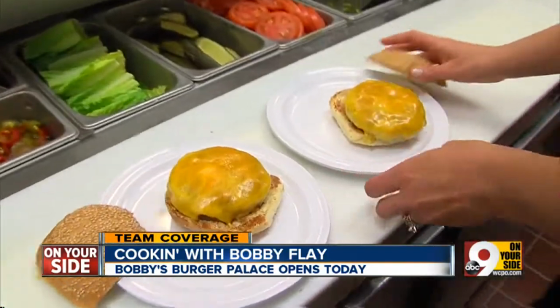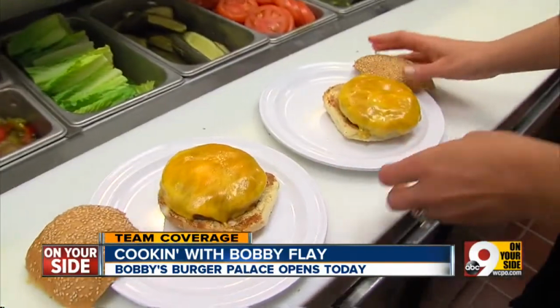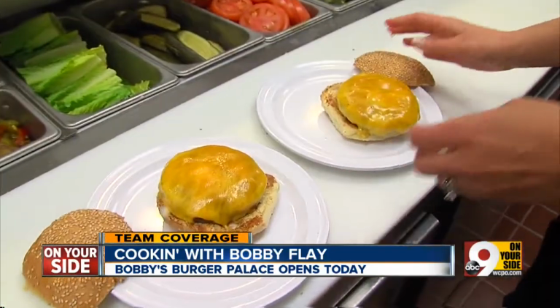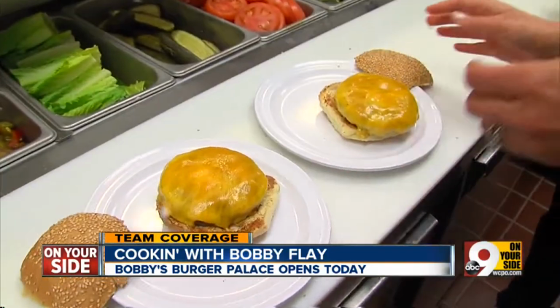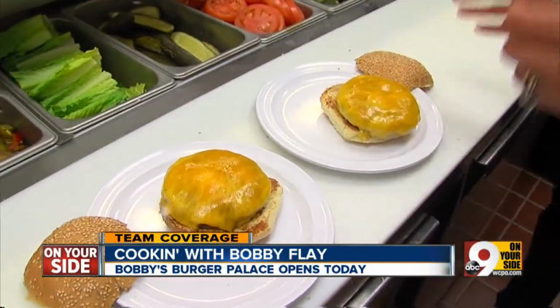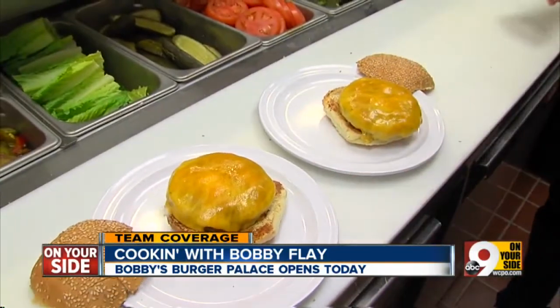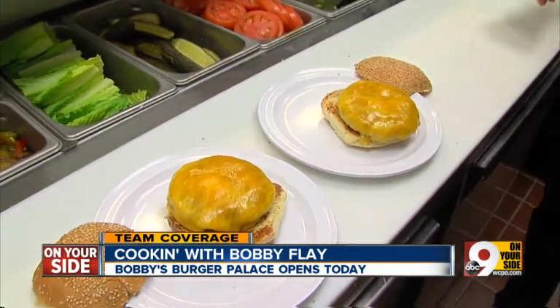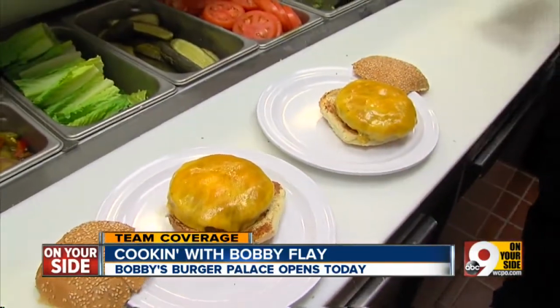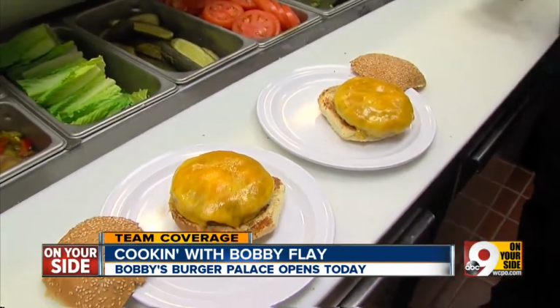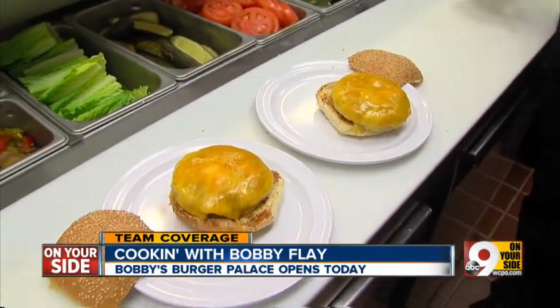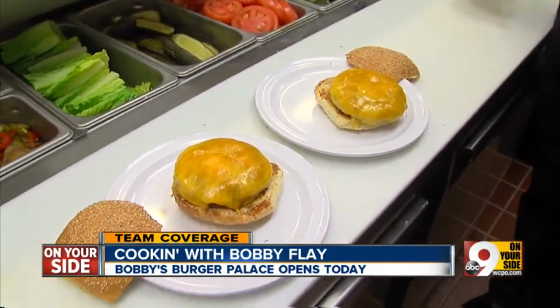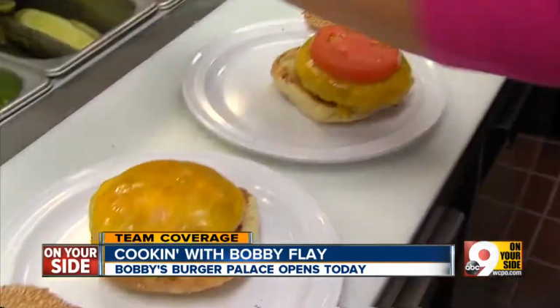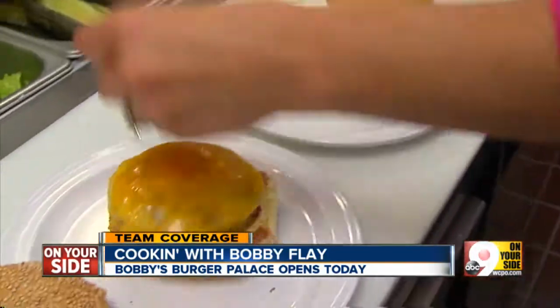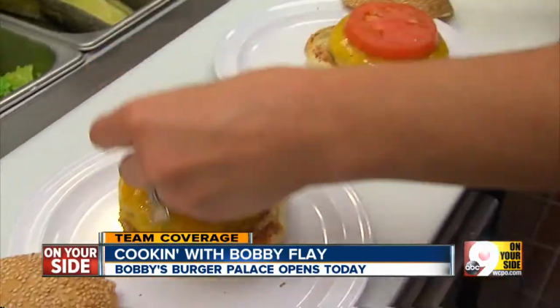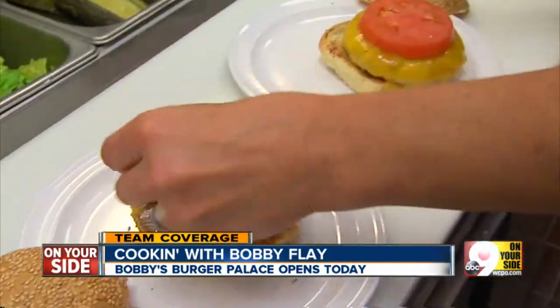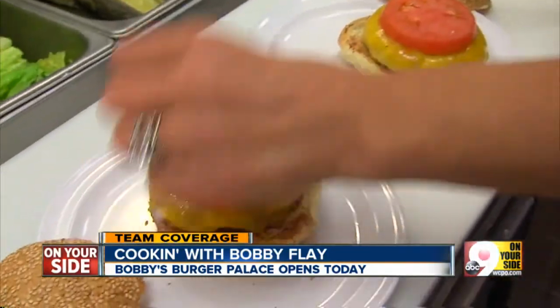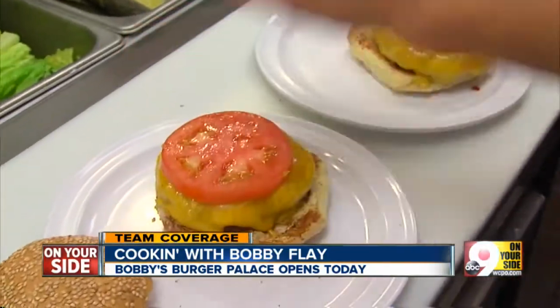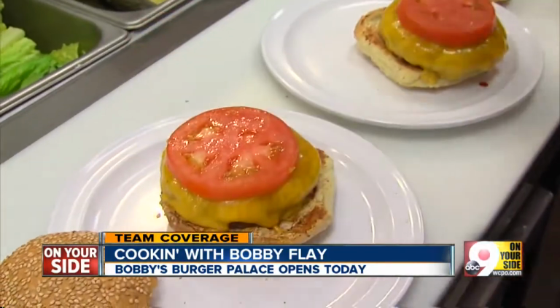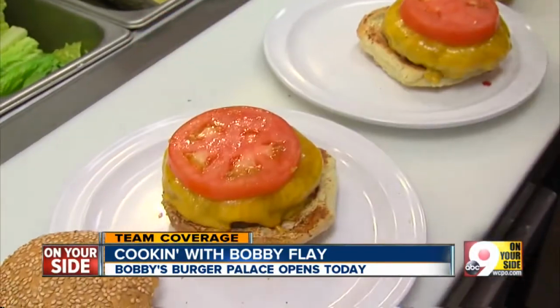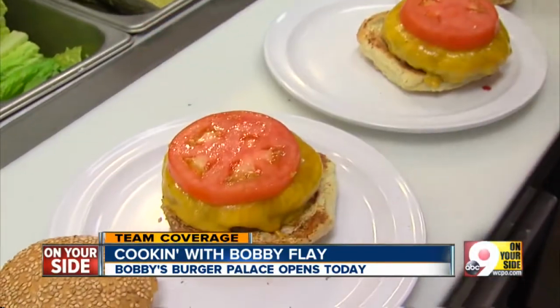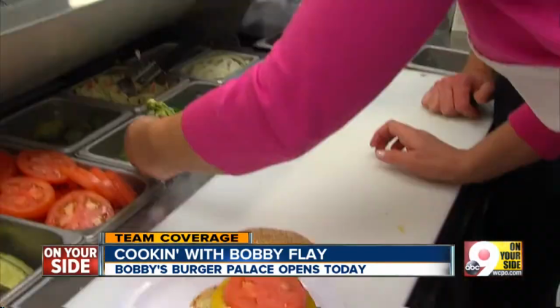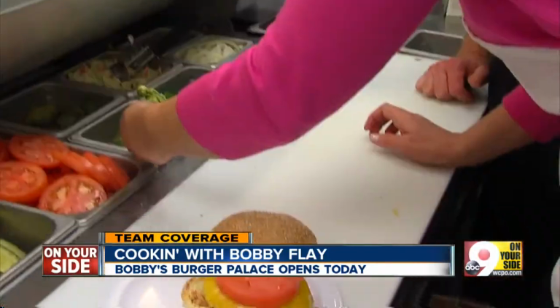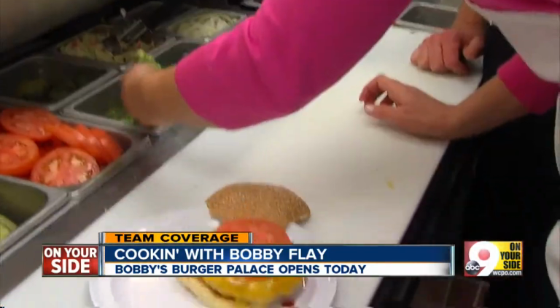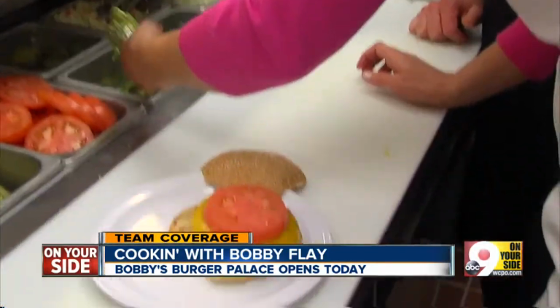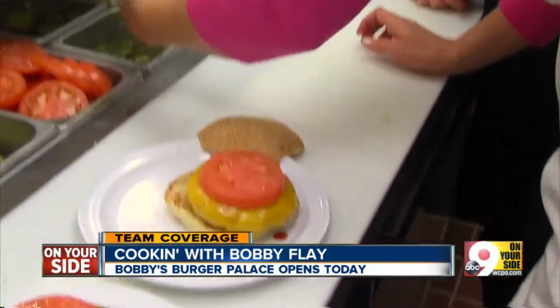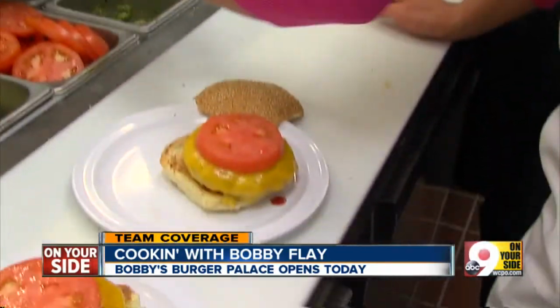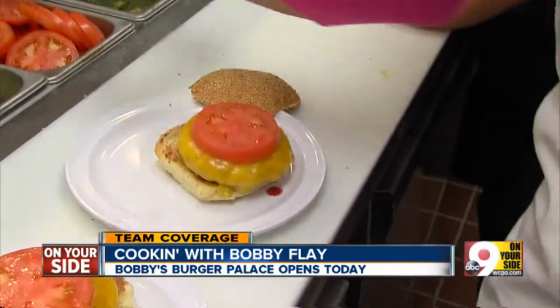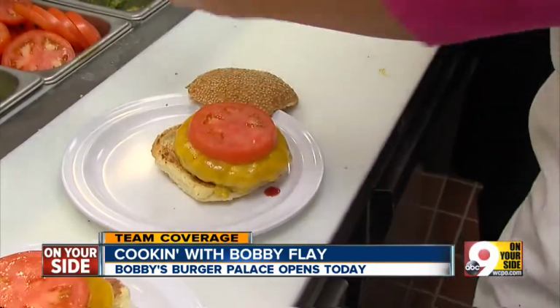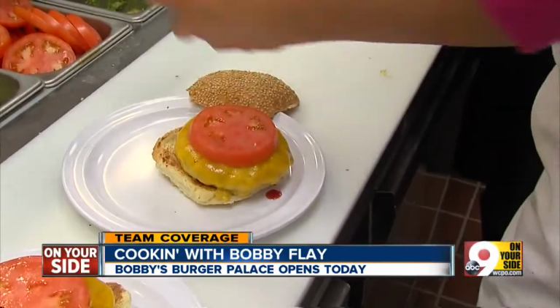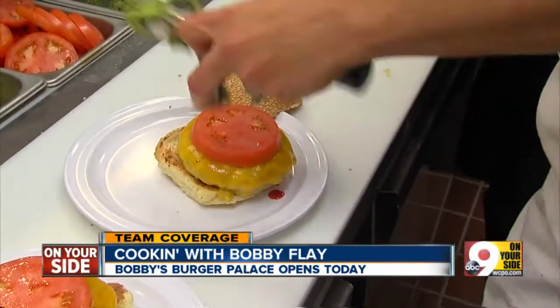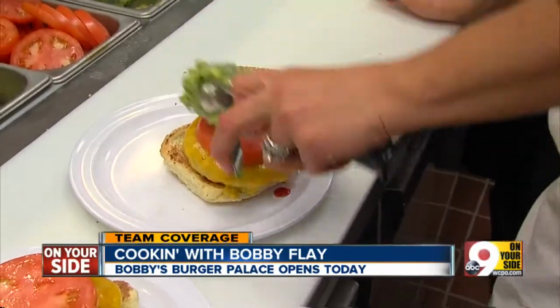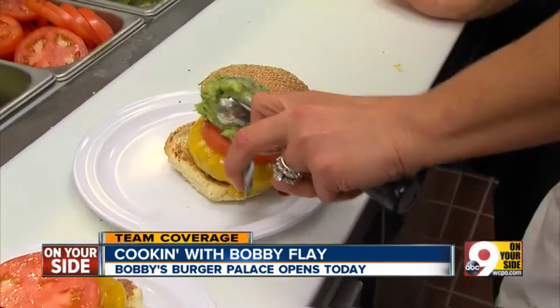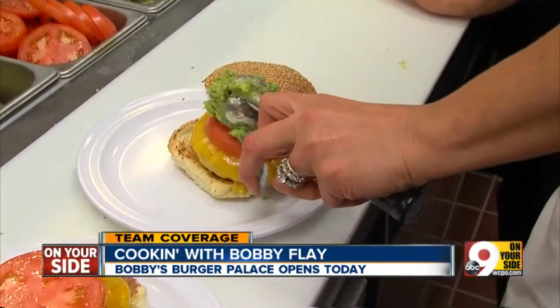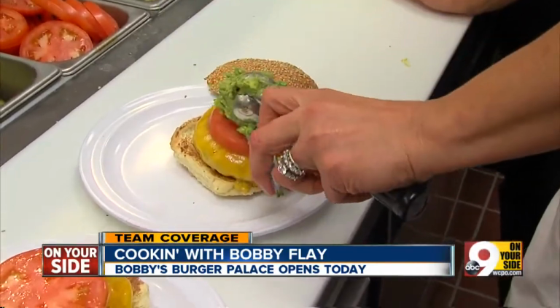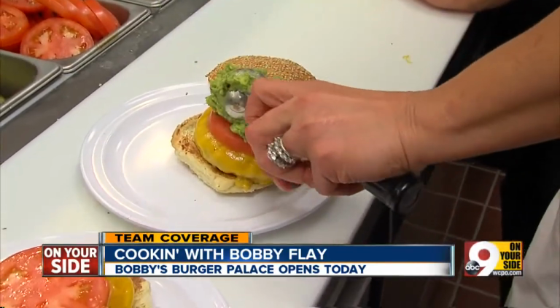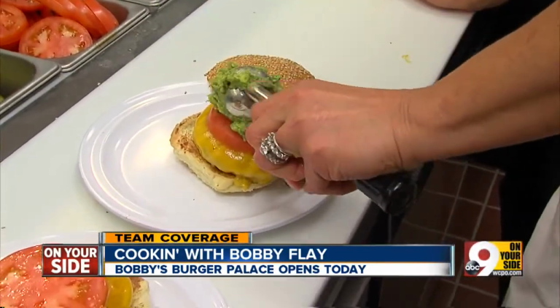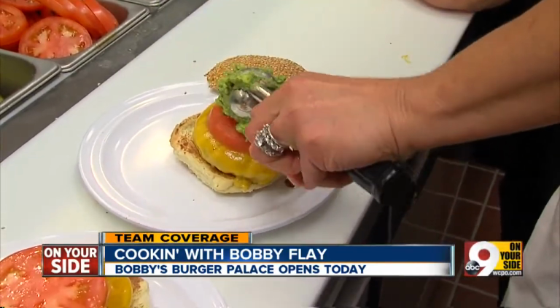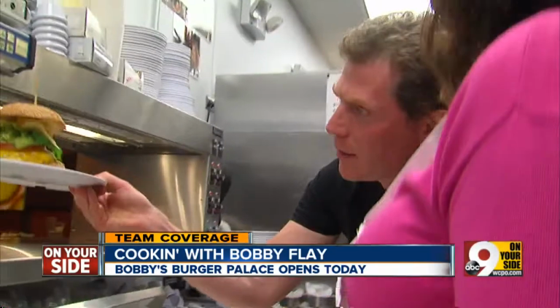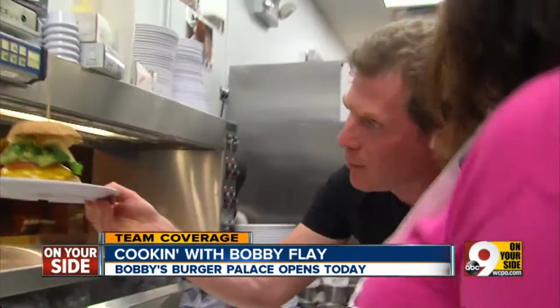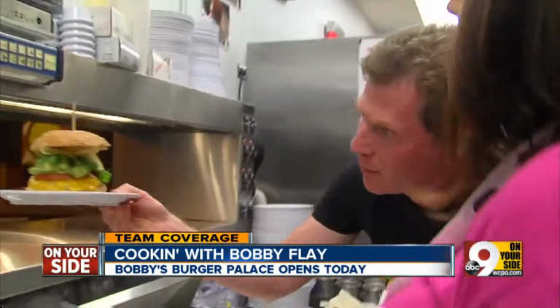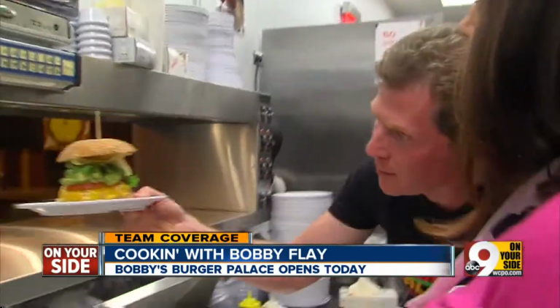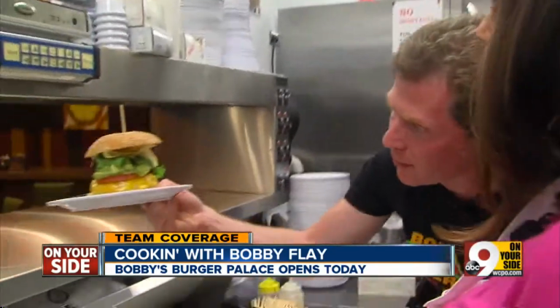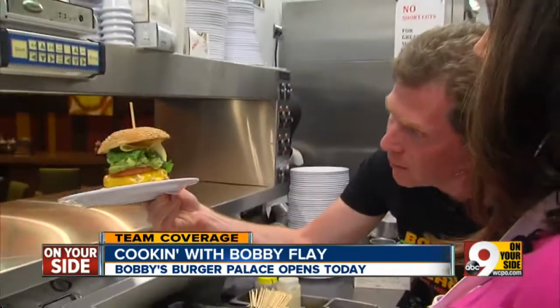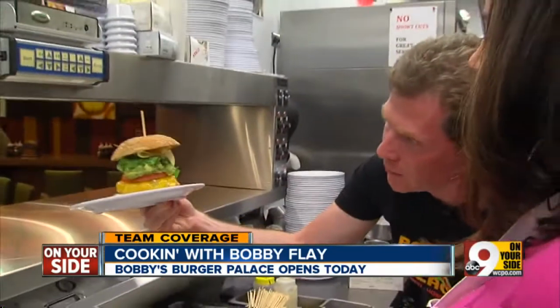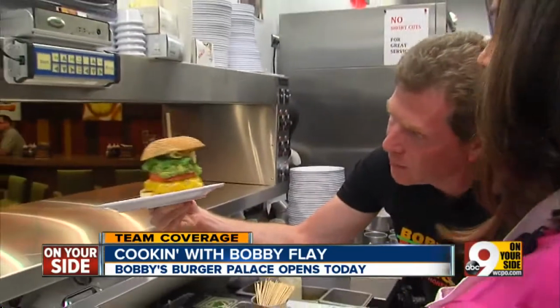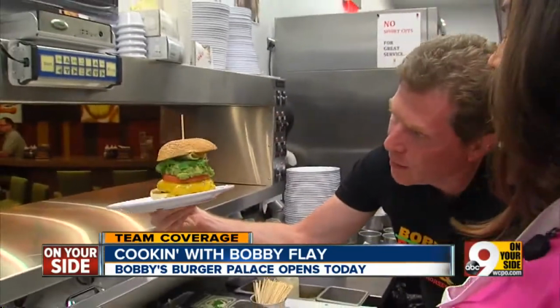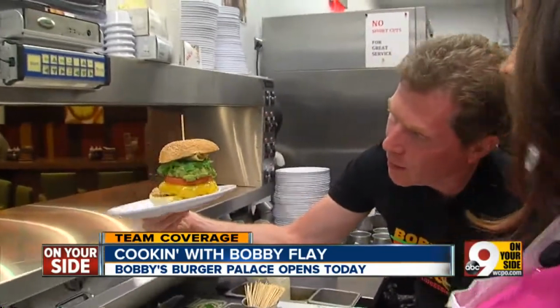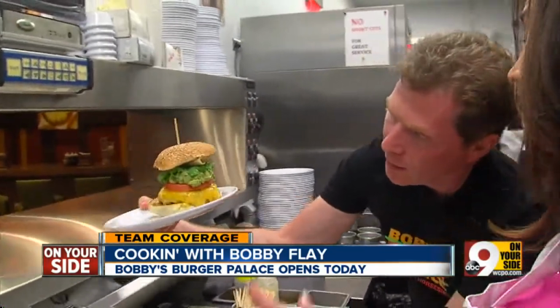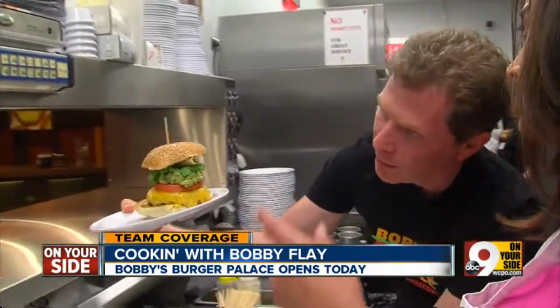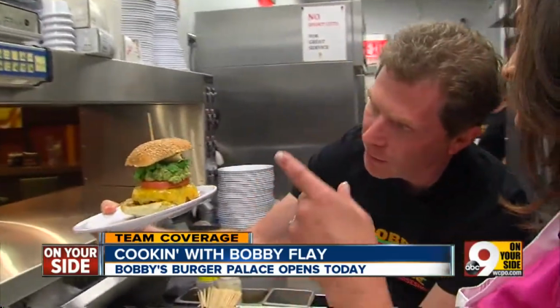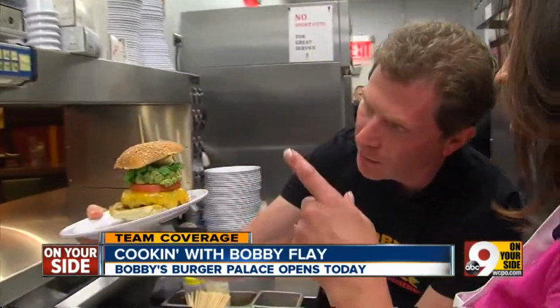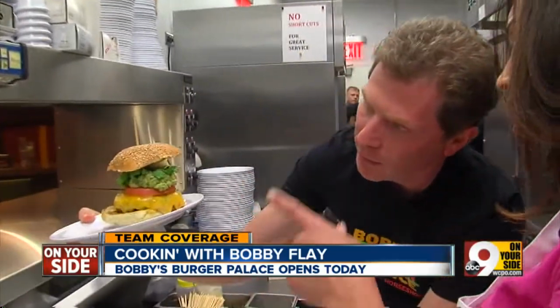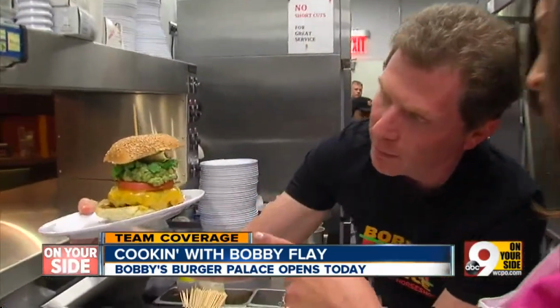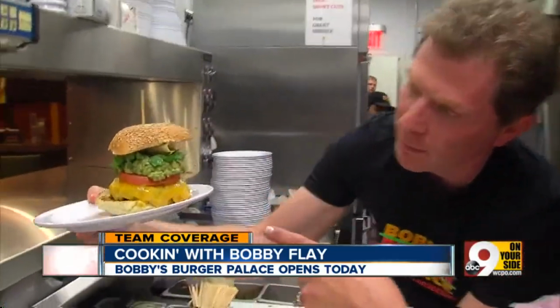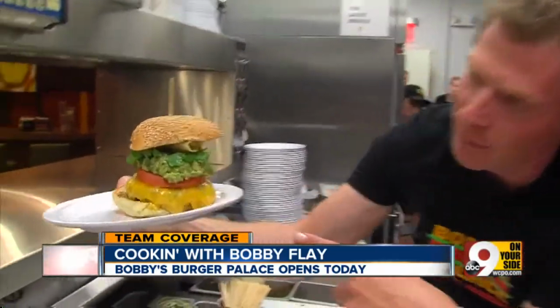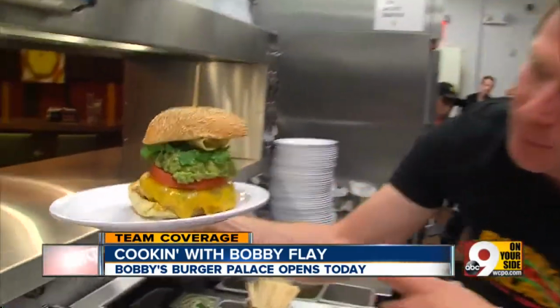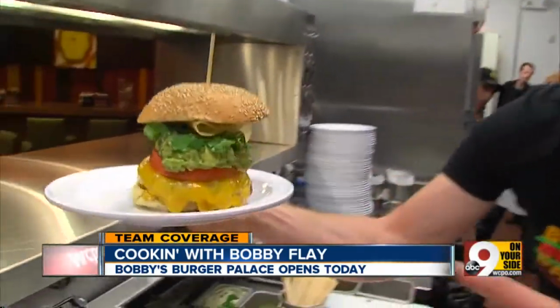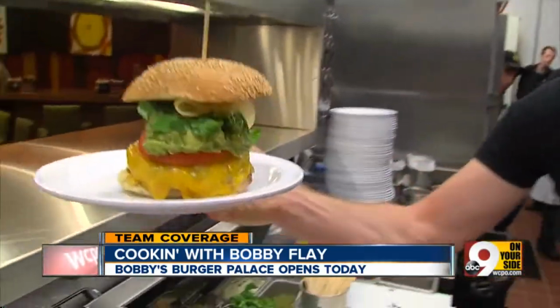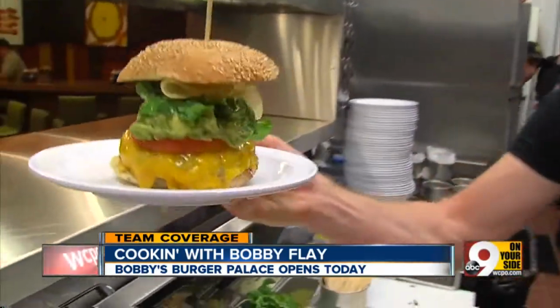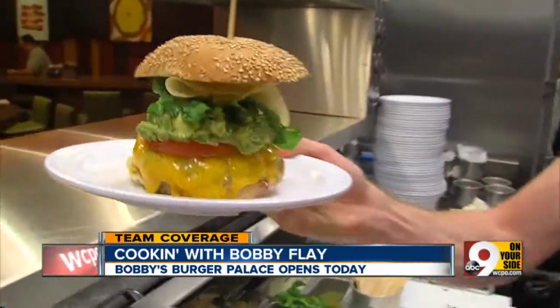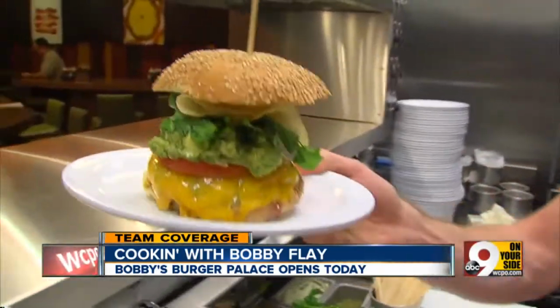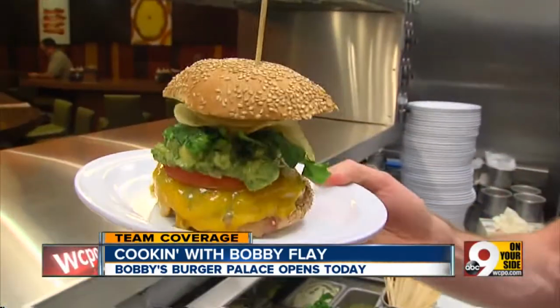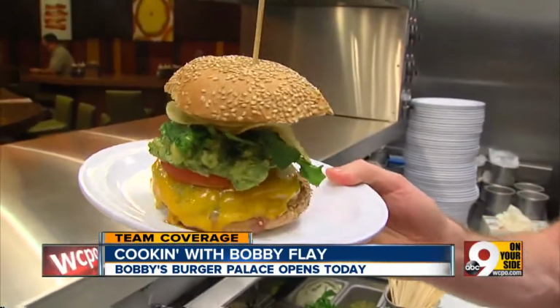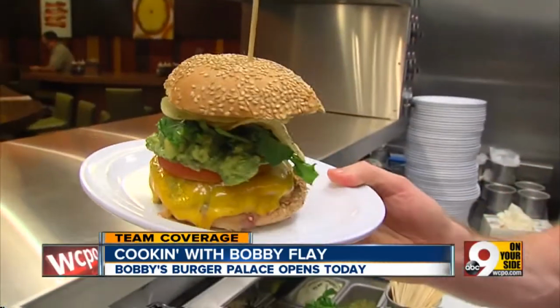Now let's start to build this burger. A tomato on each. A little bit of avocado relish — look how pretty that looks. Now that is a gorgeous burger. That's a gorgeous burger.